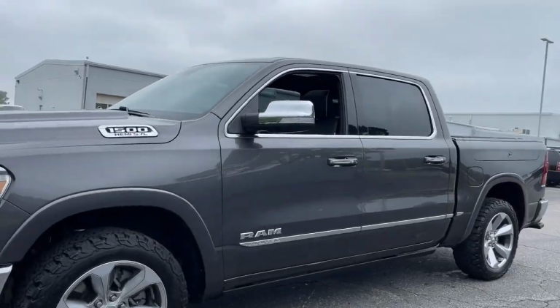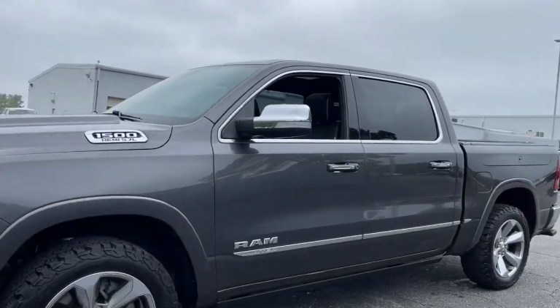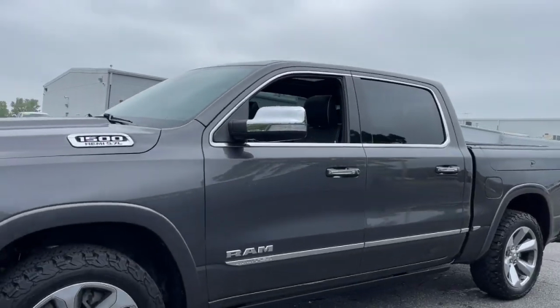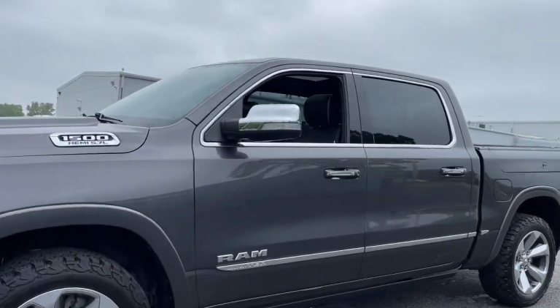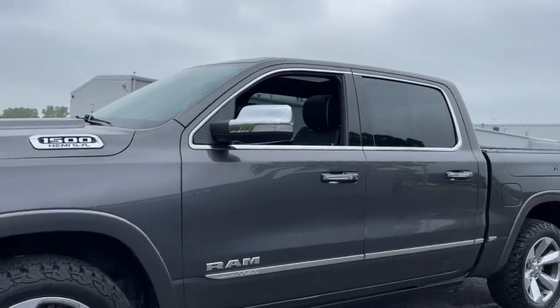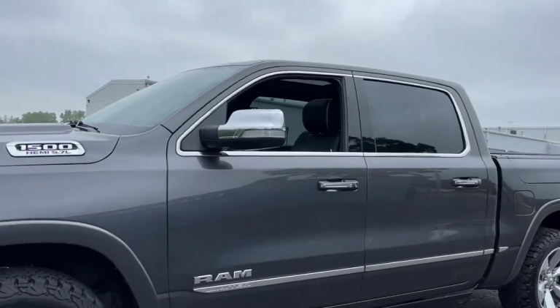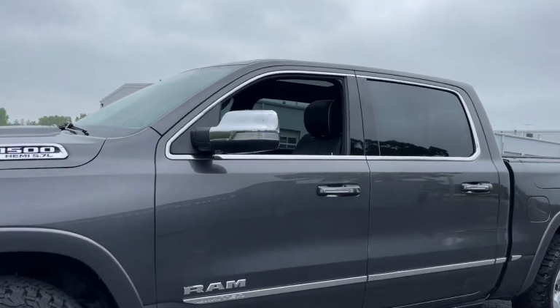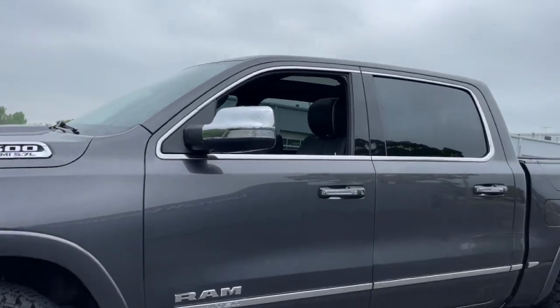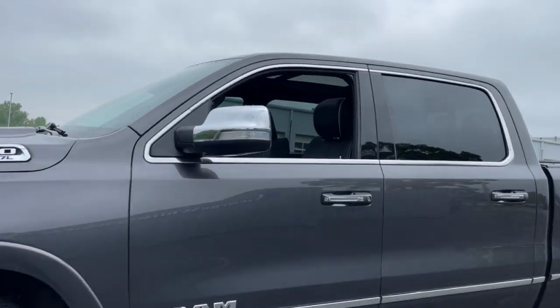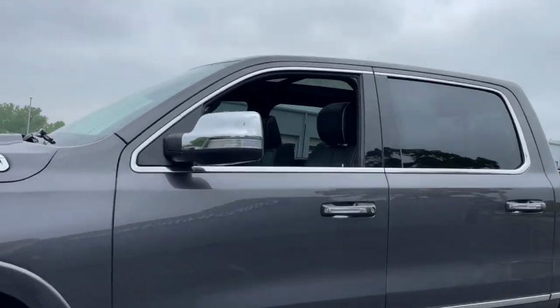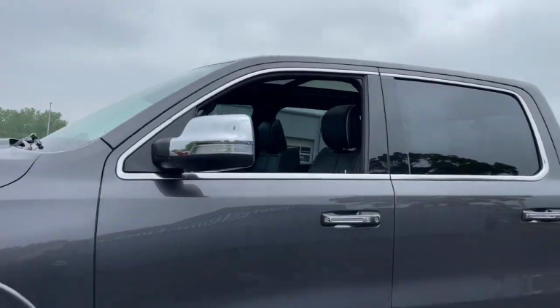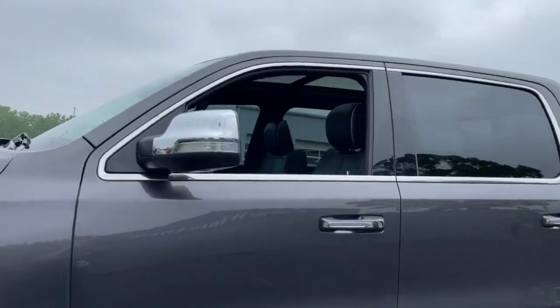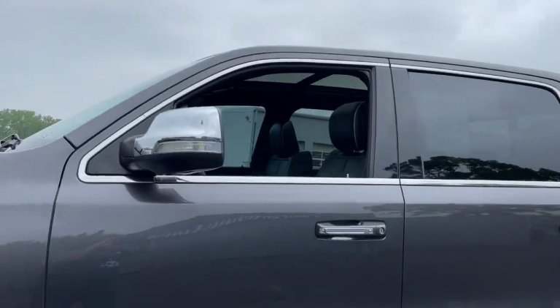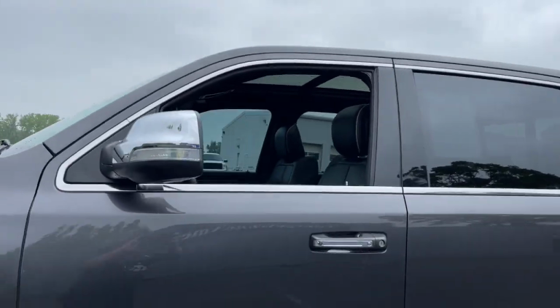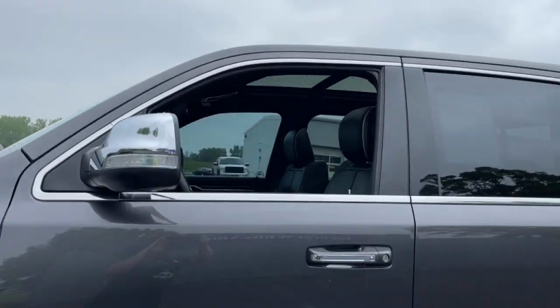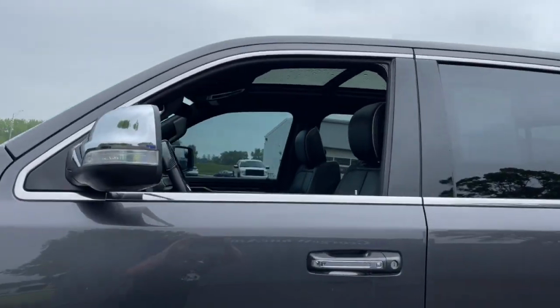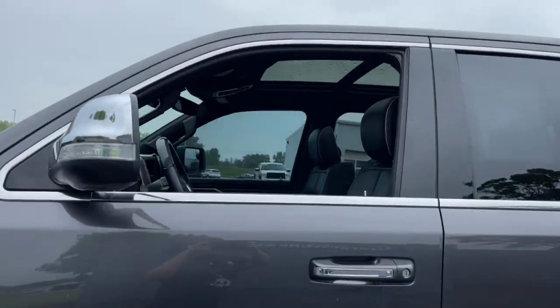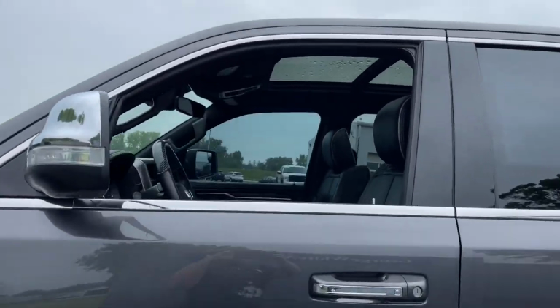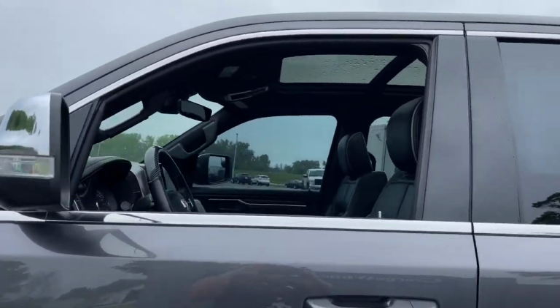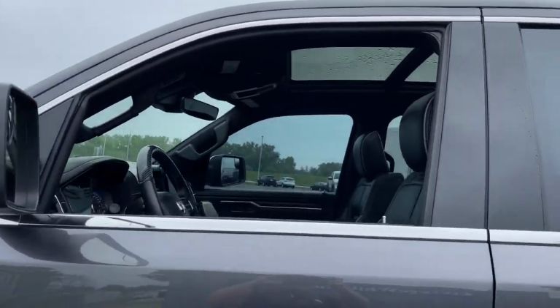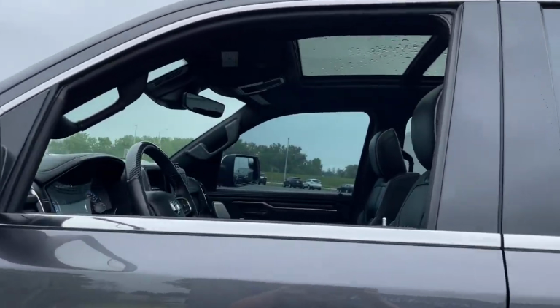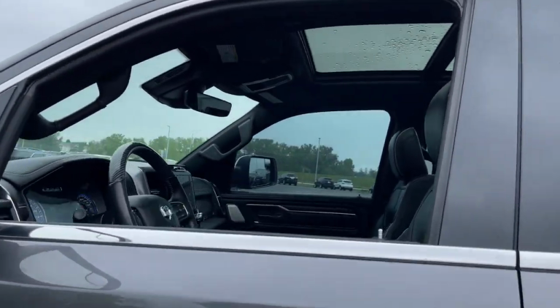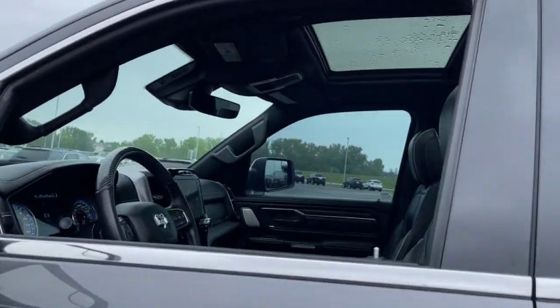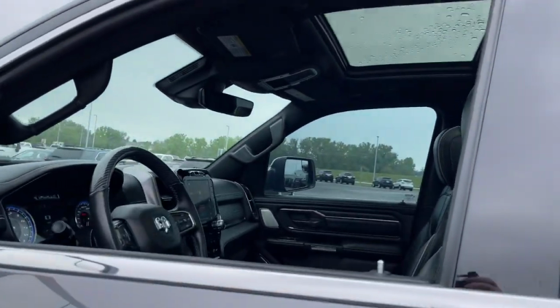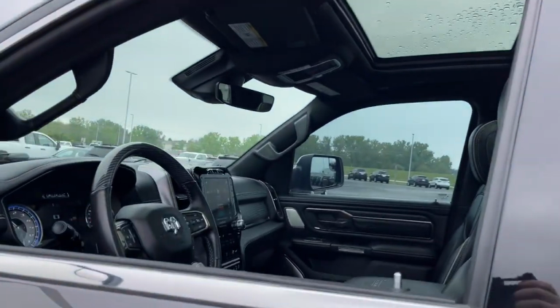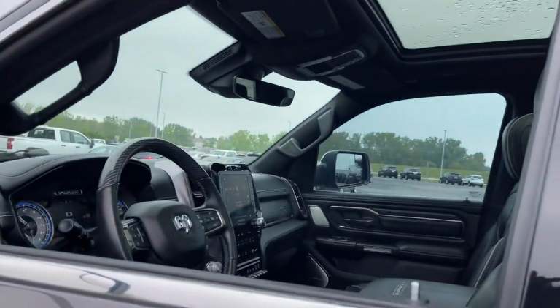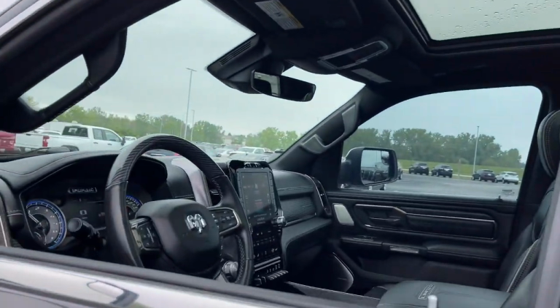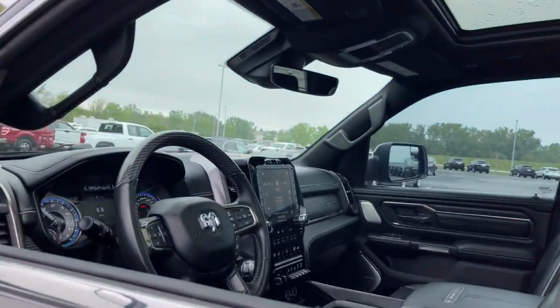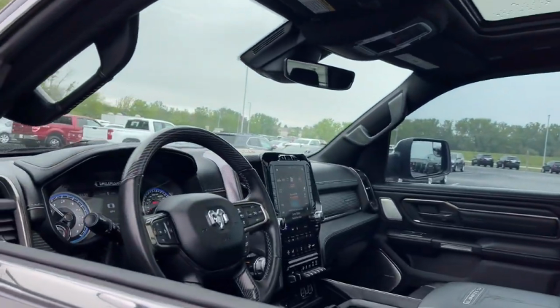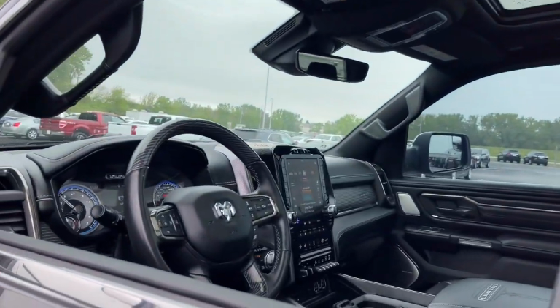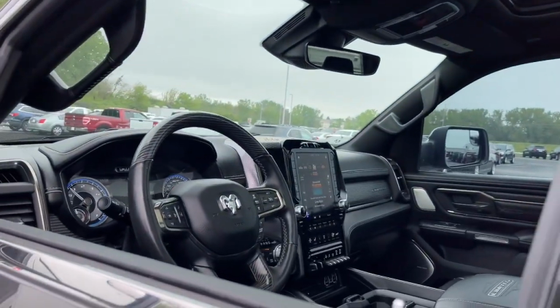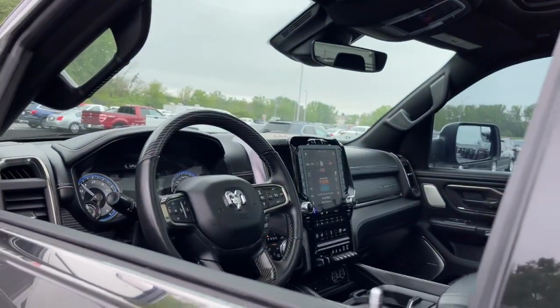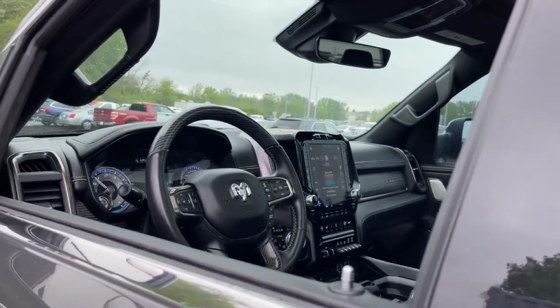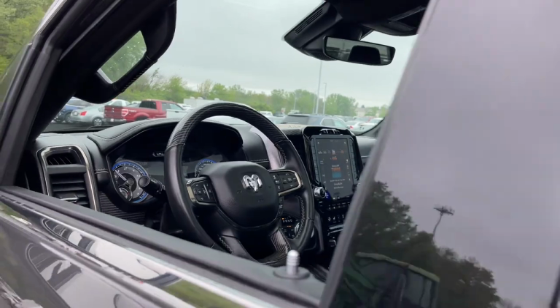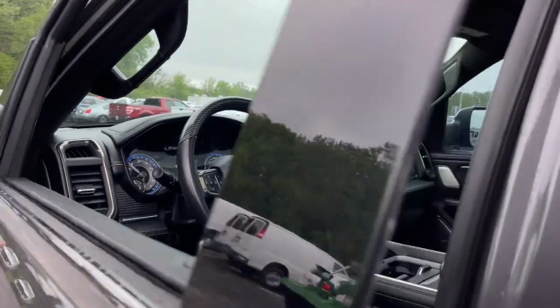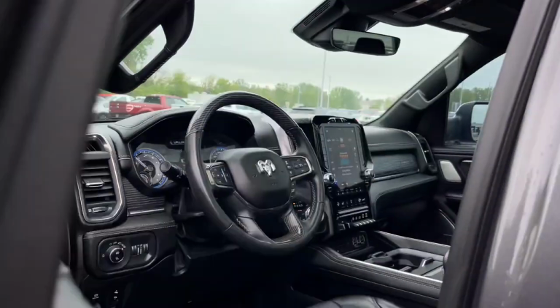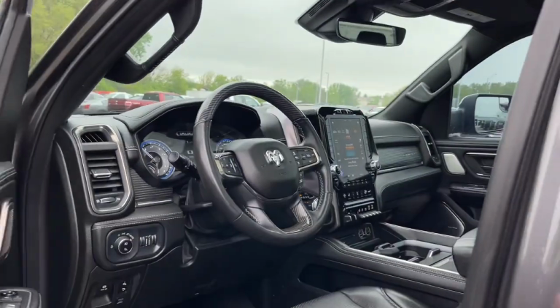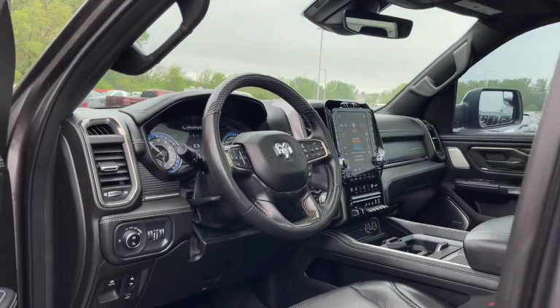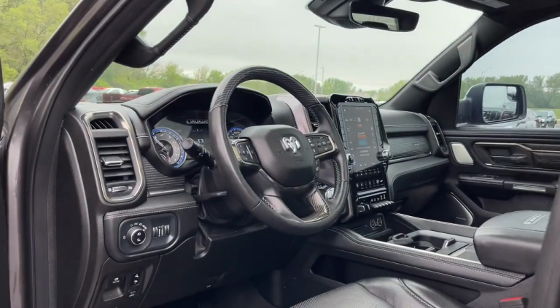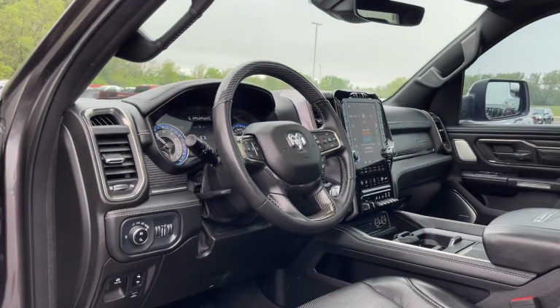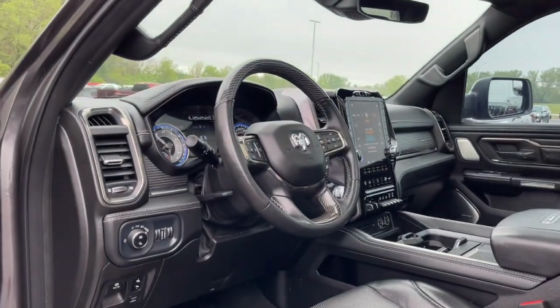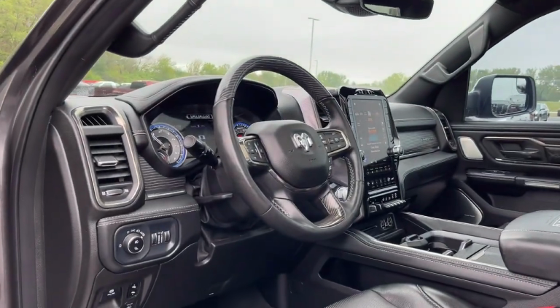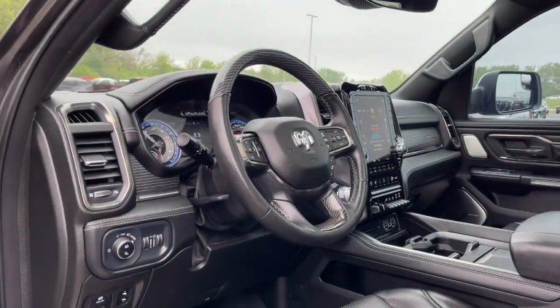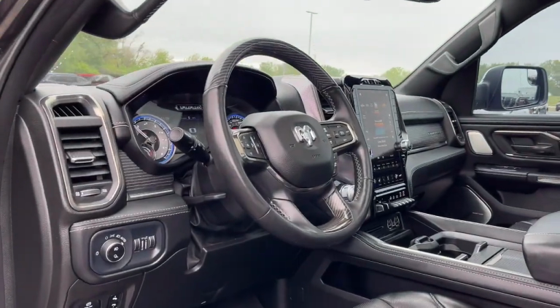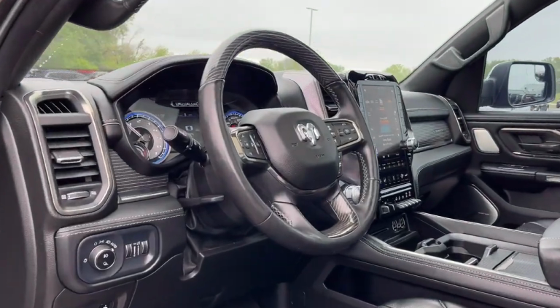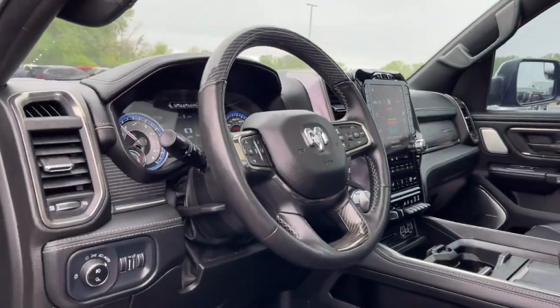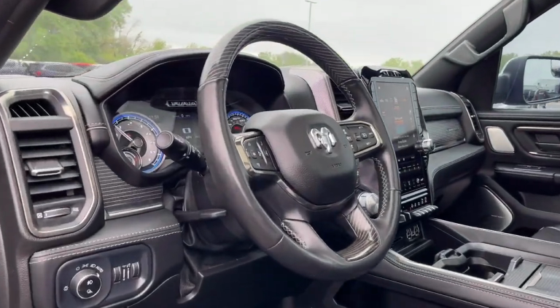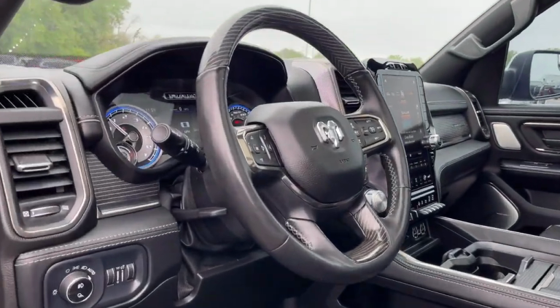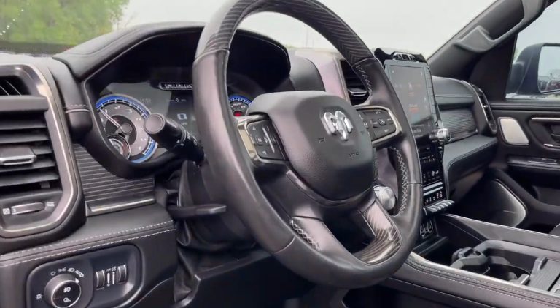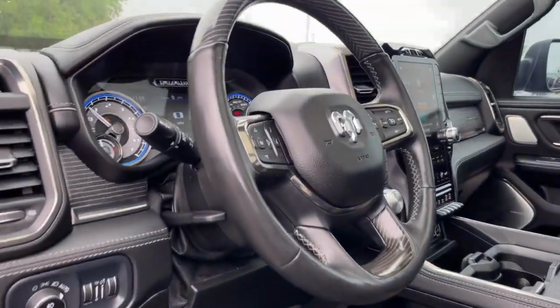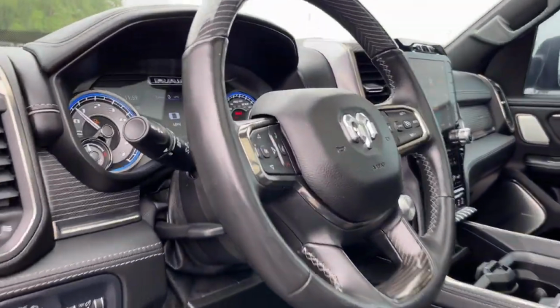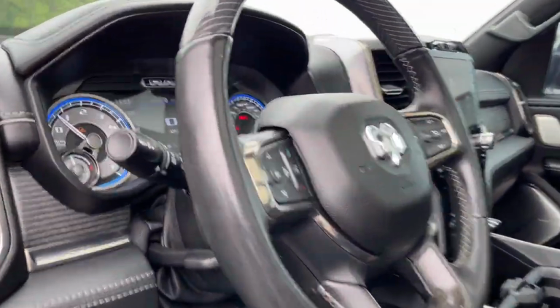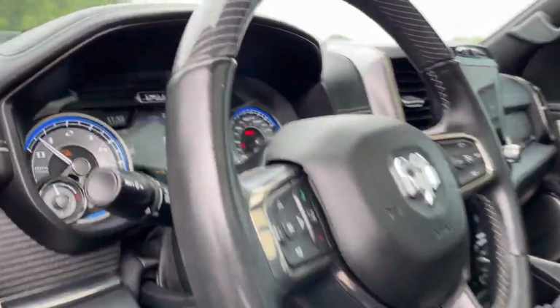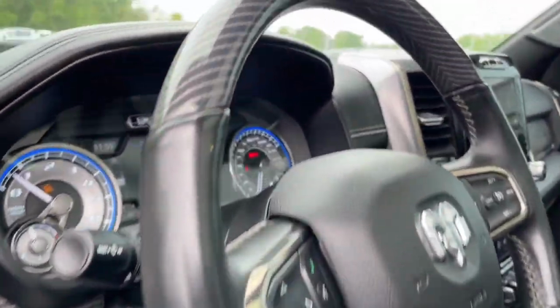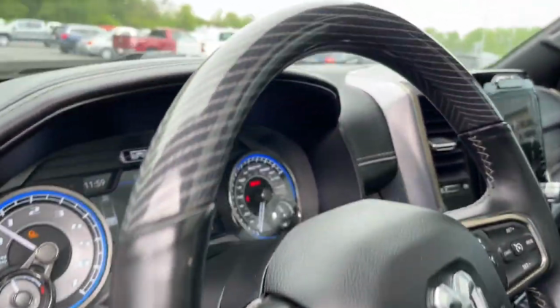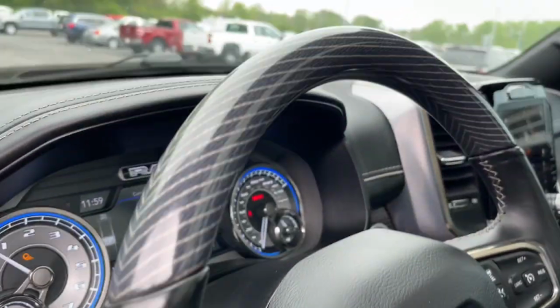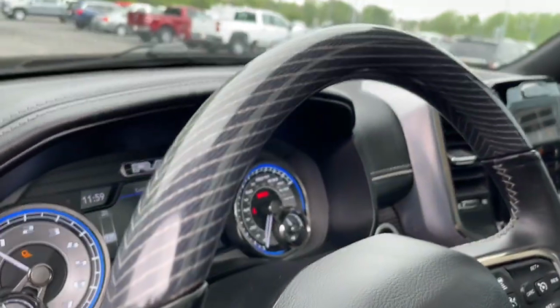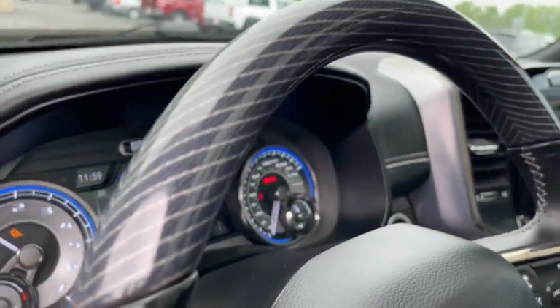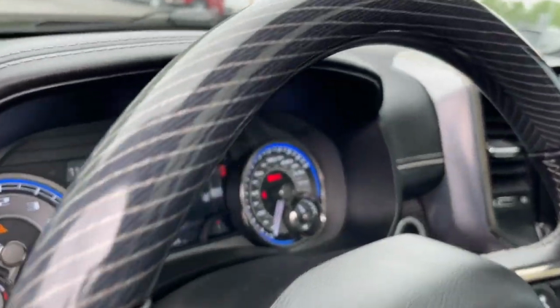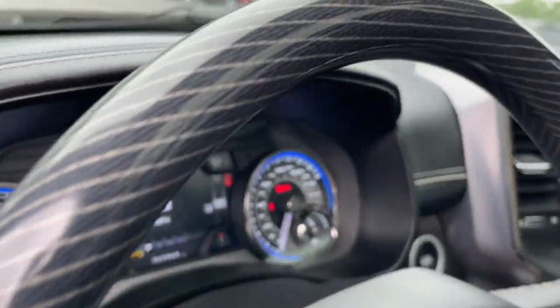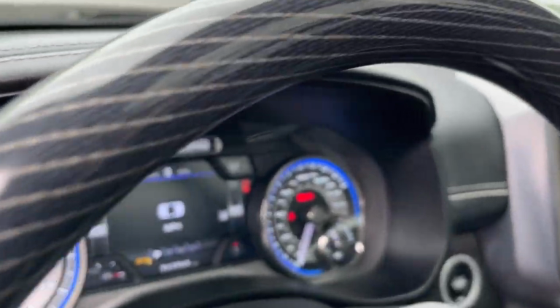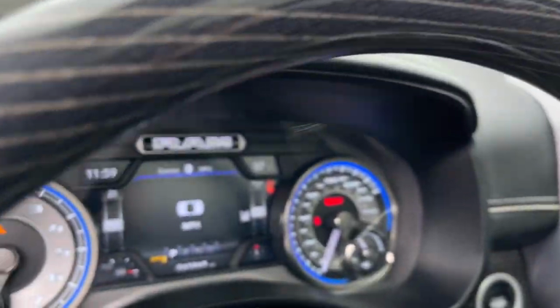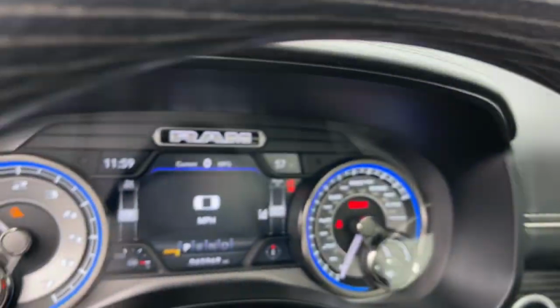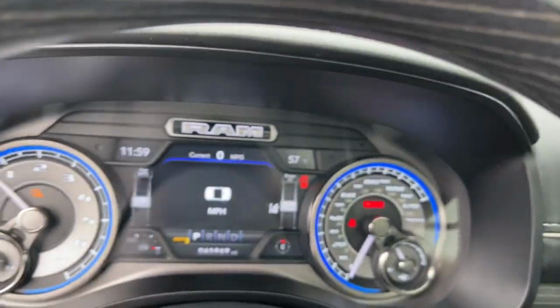Panoramic roof, navigation system, keyless entry, backup camera, fog lamps, electronic stability control.